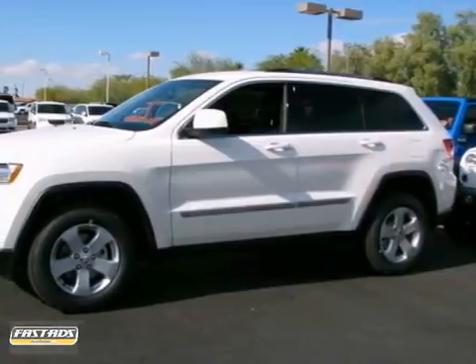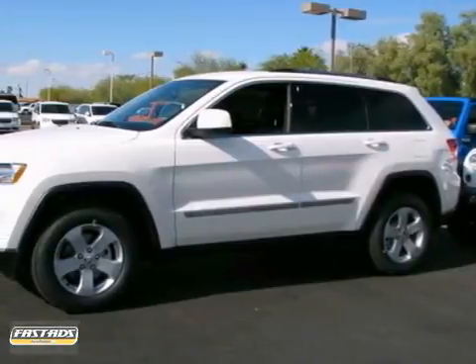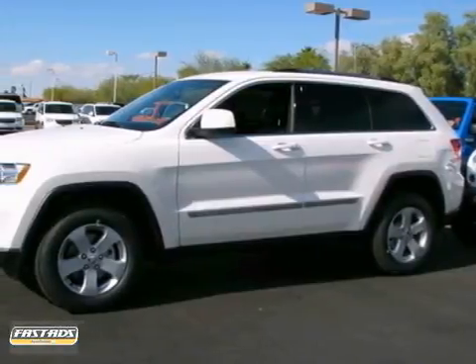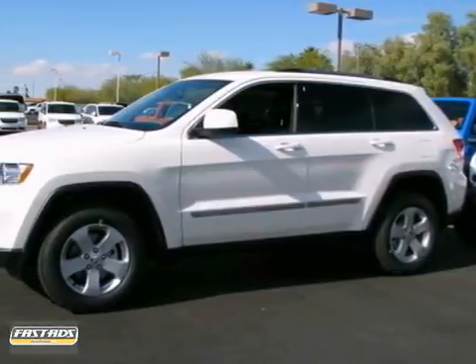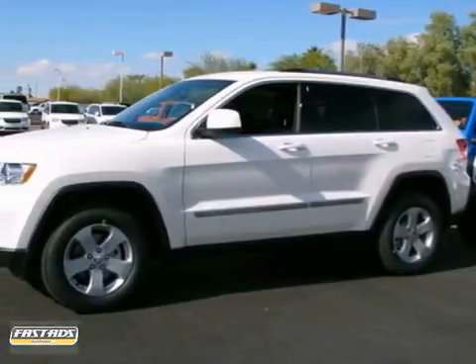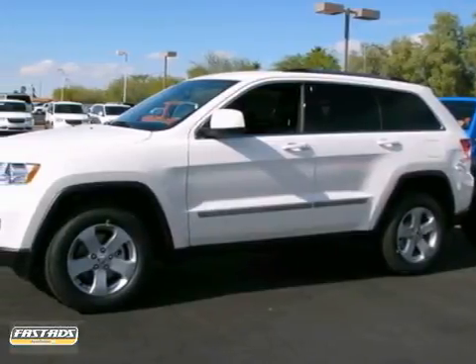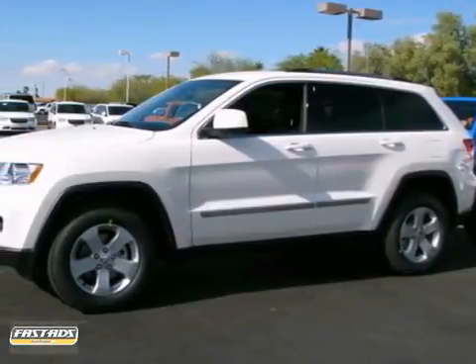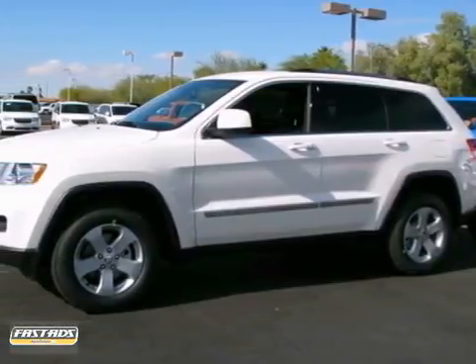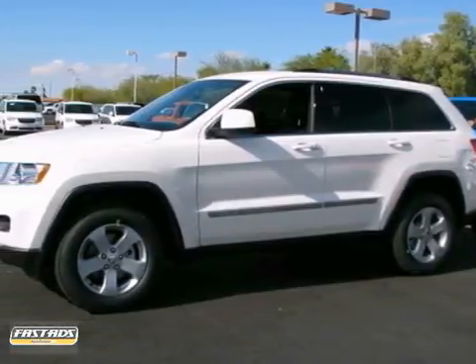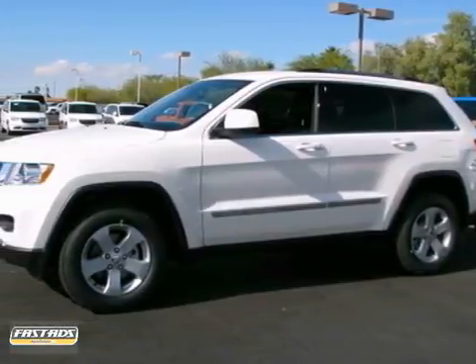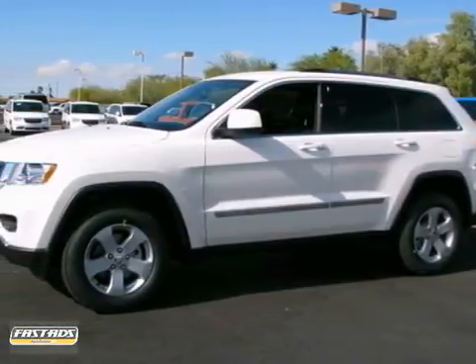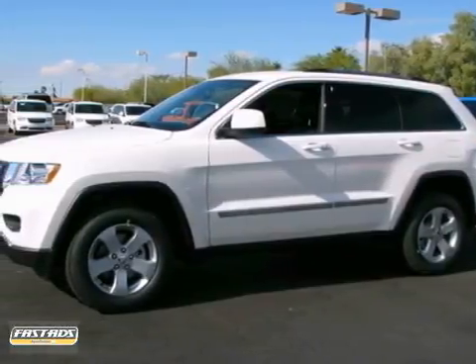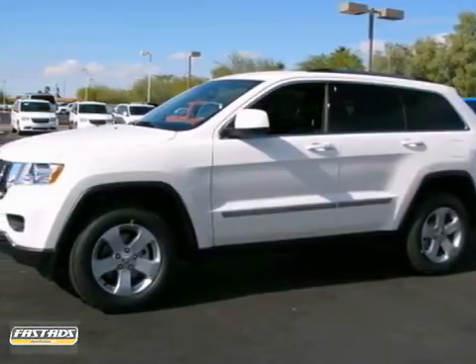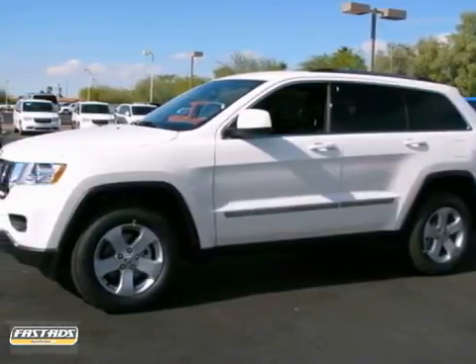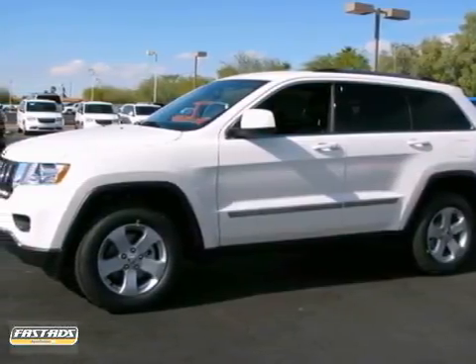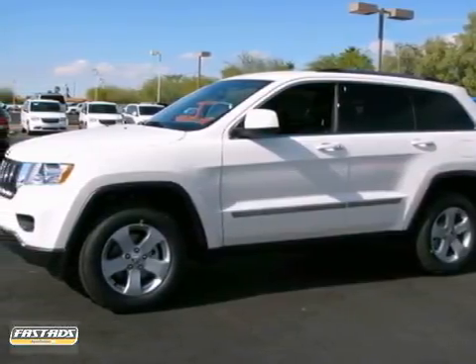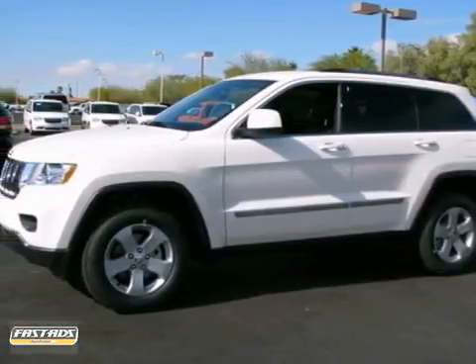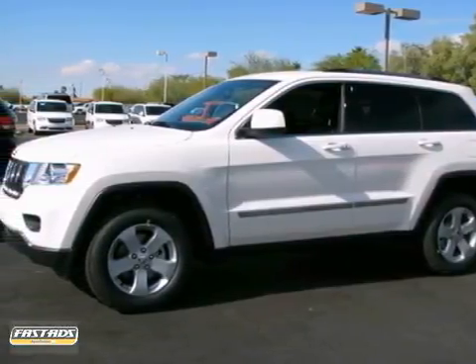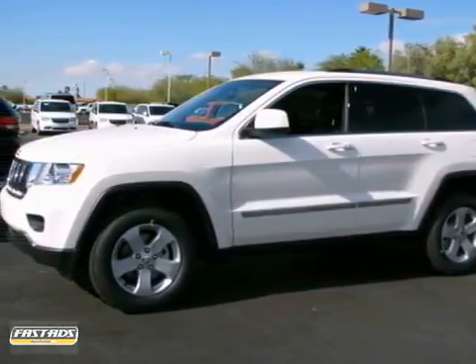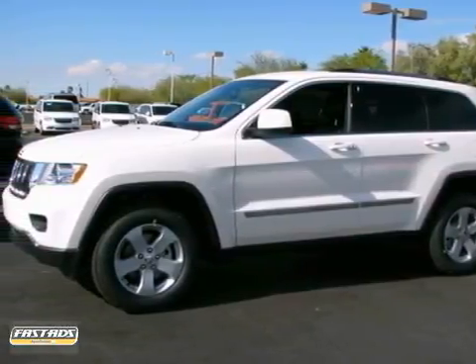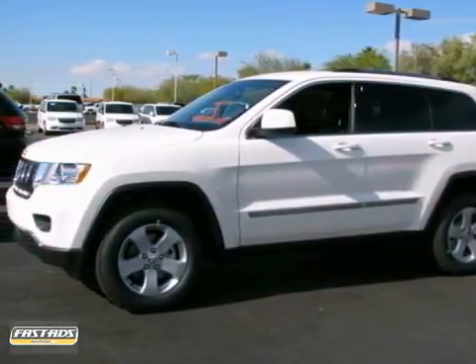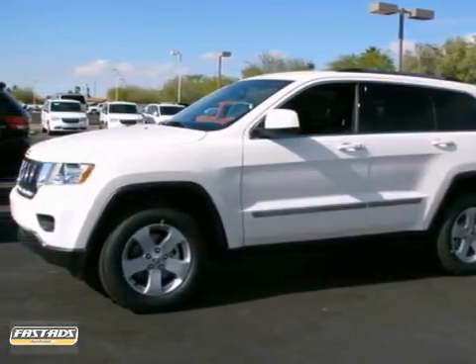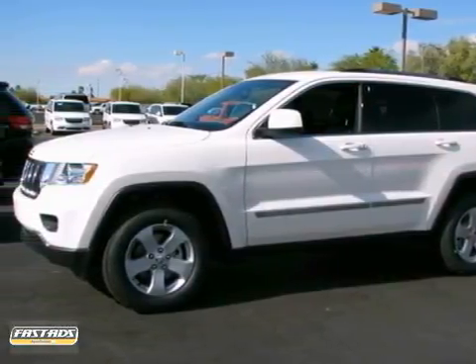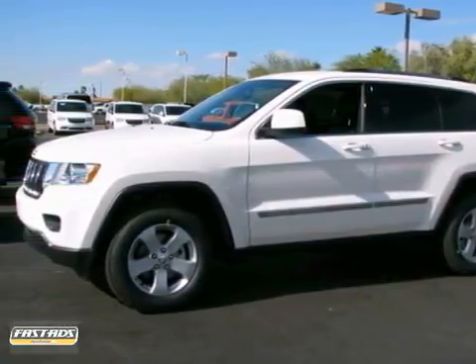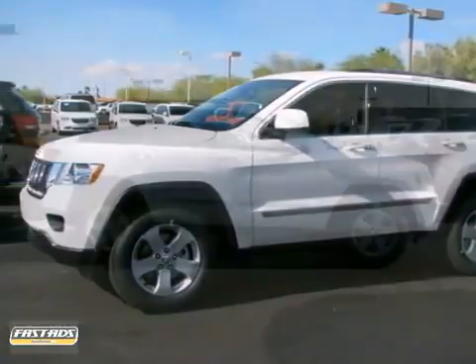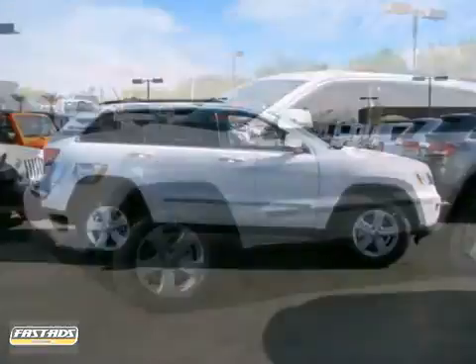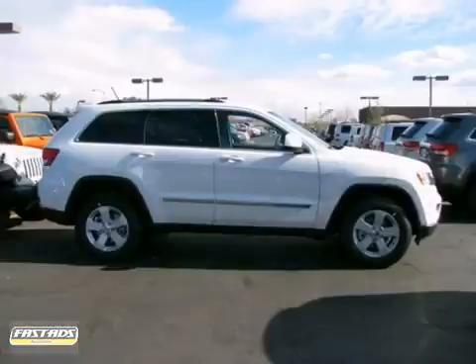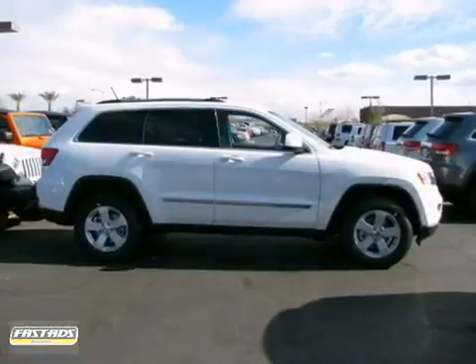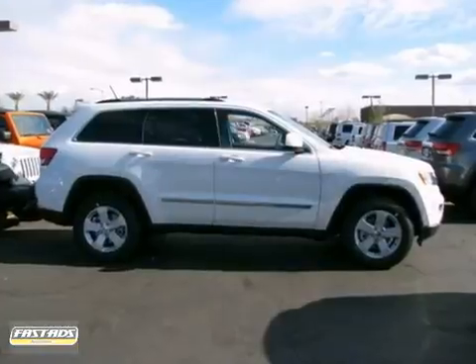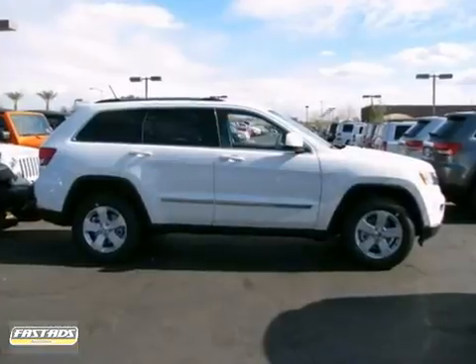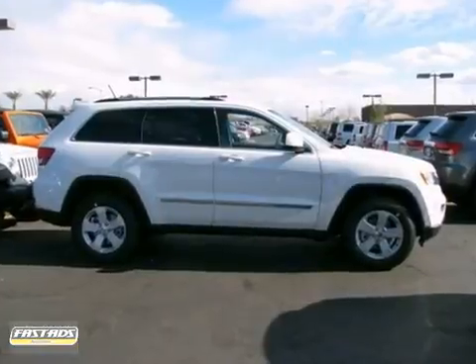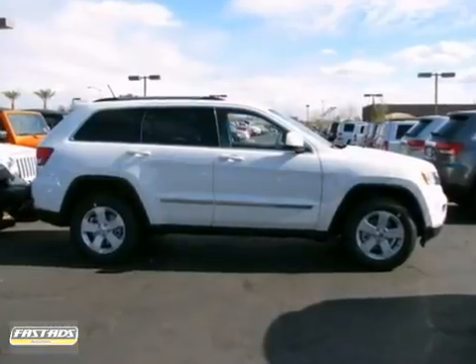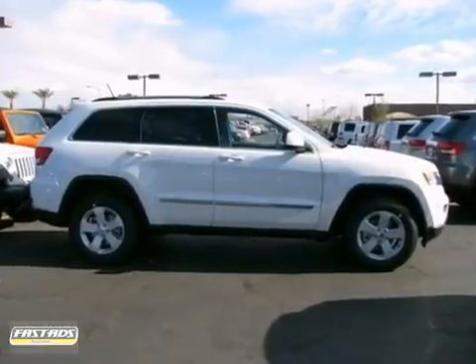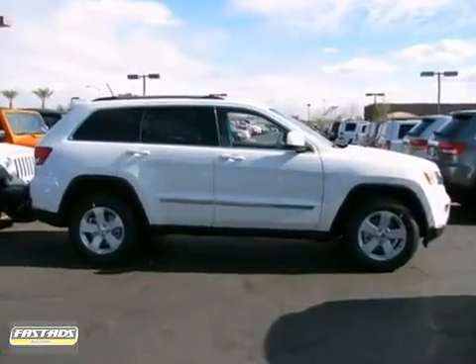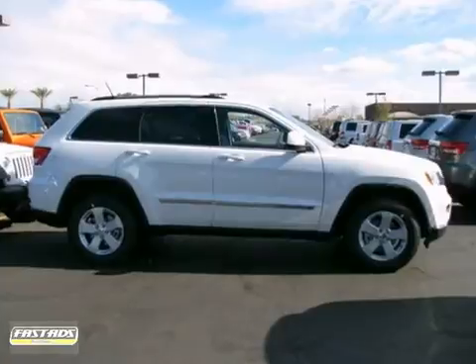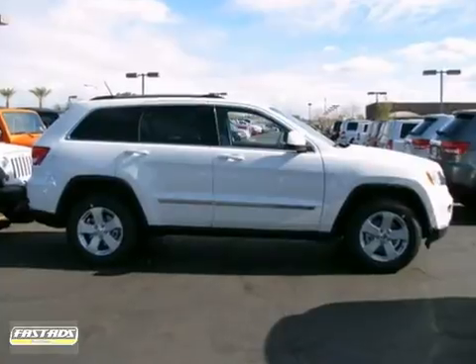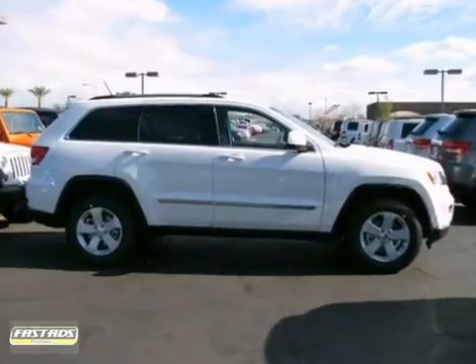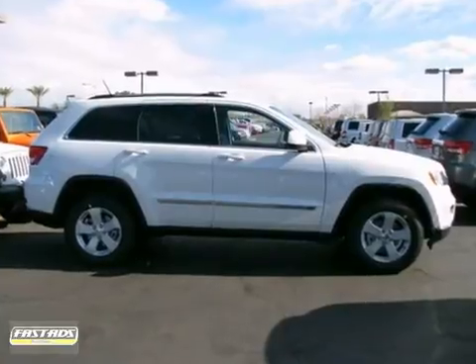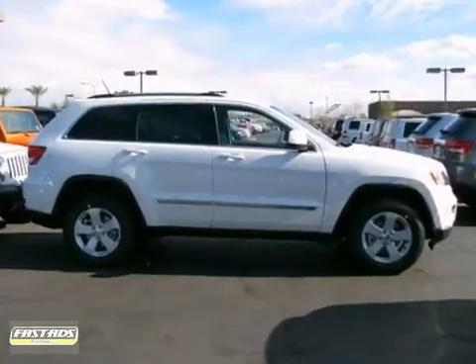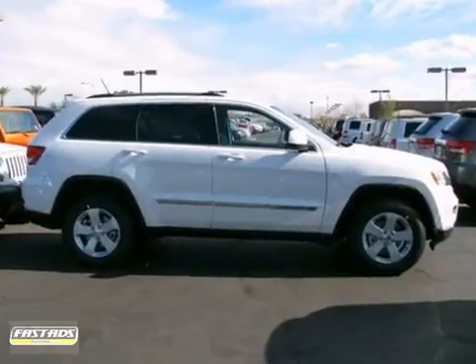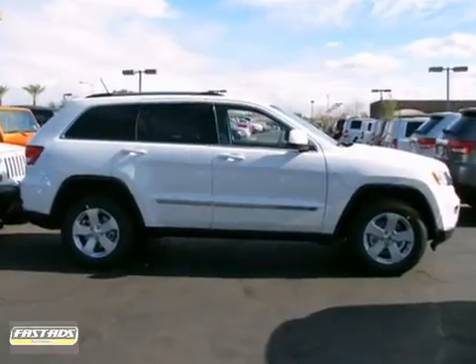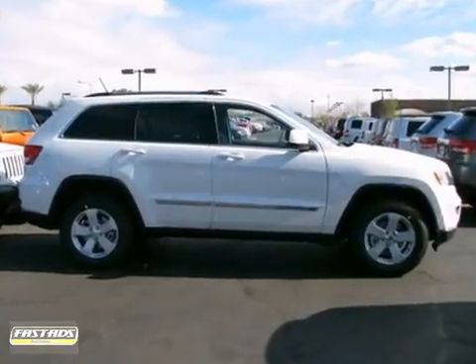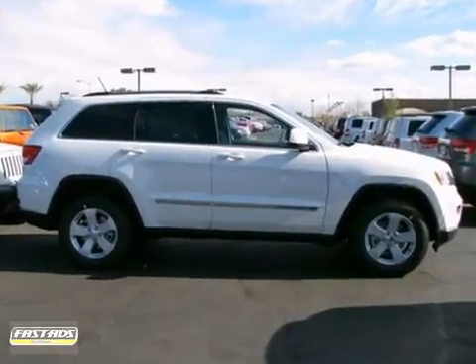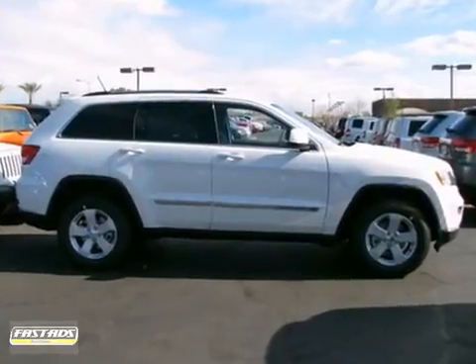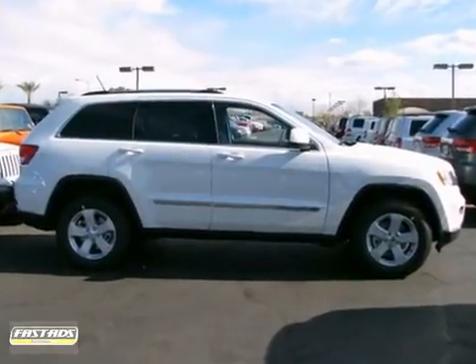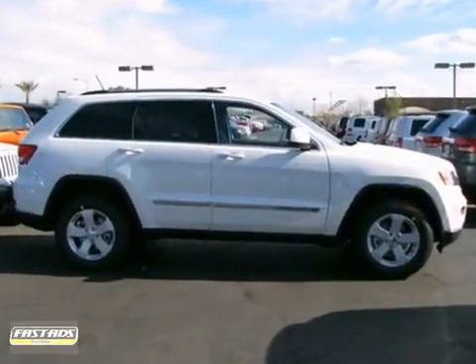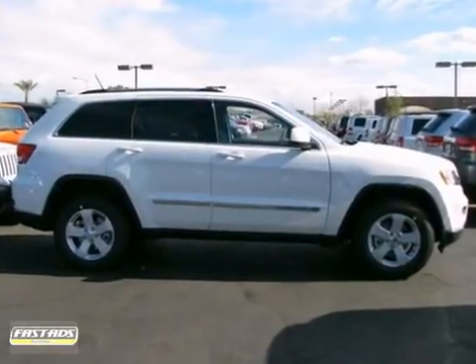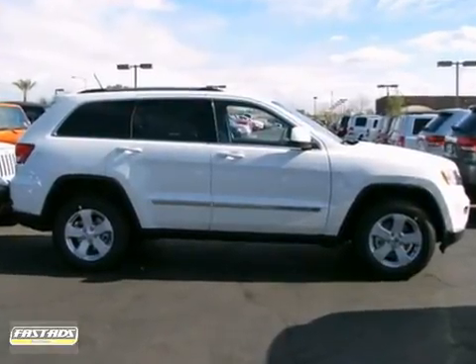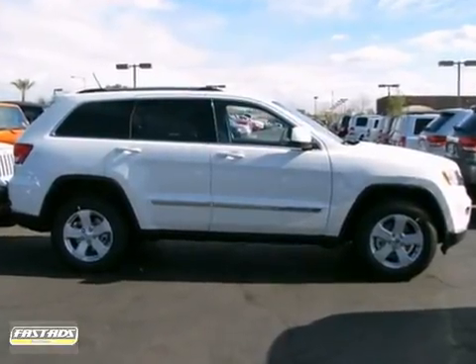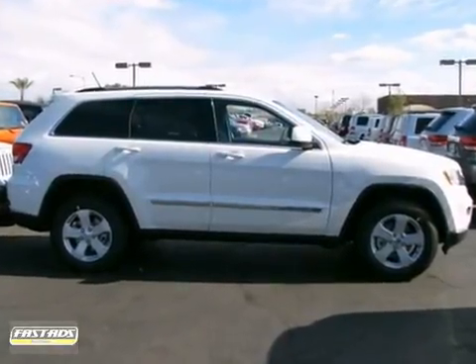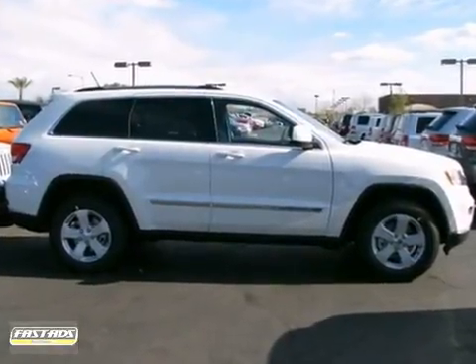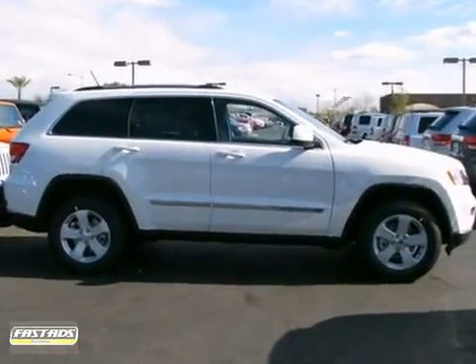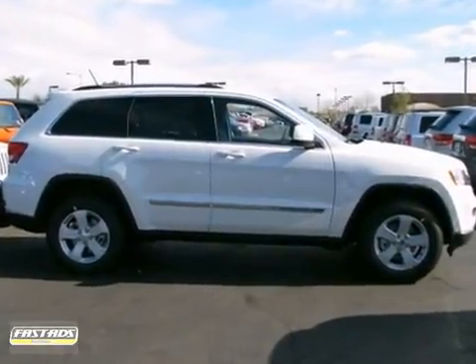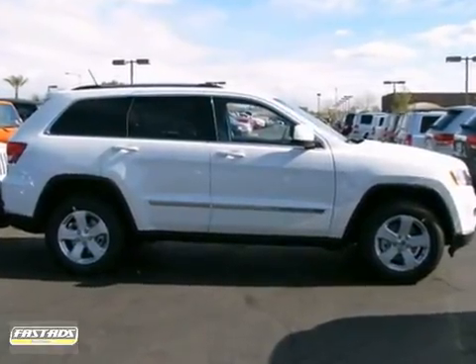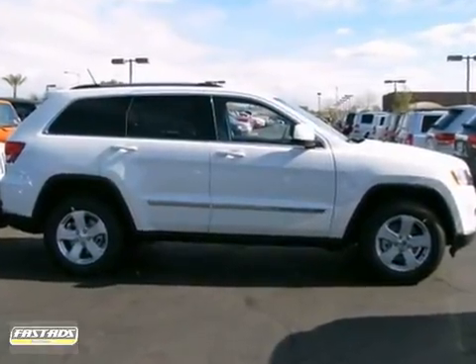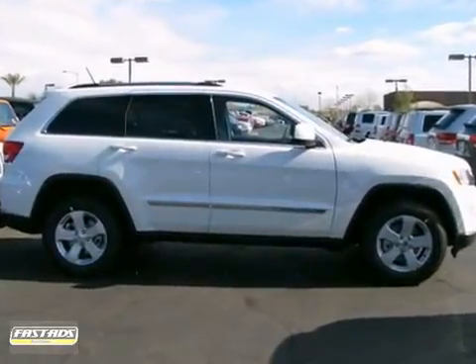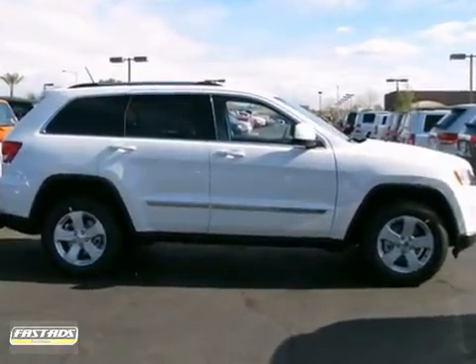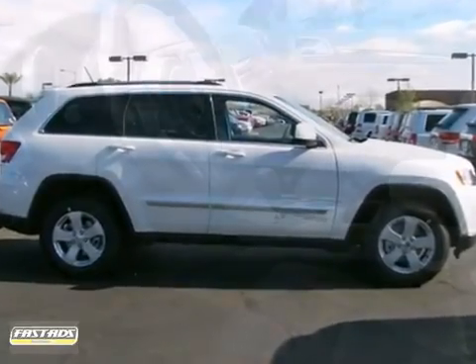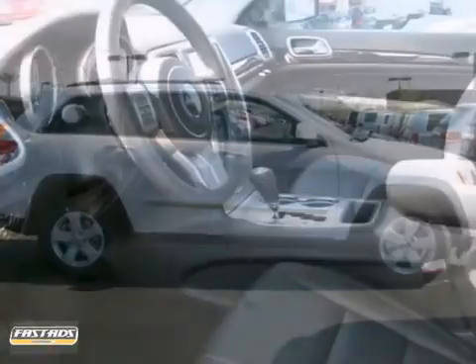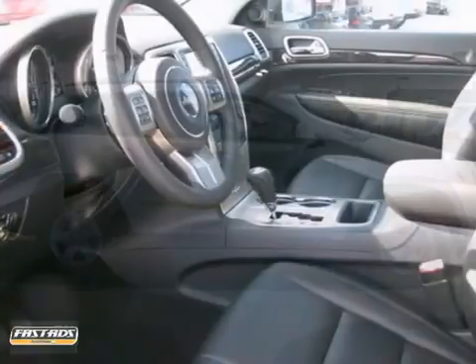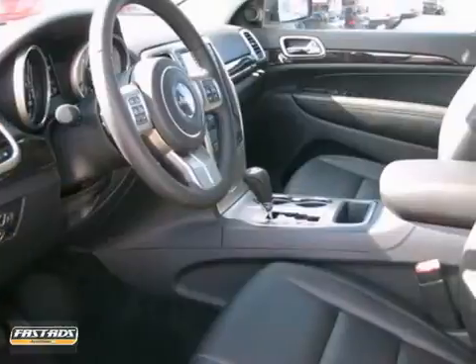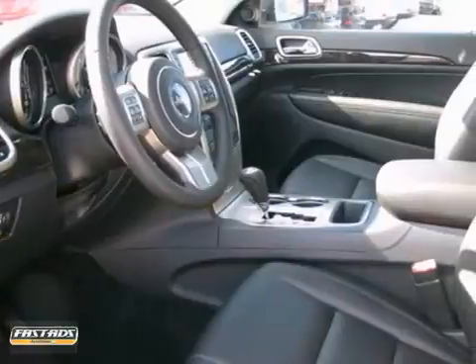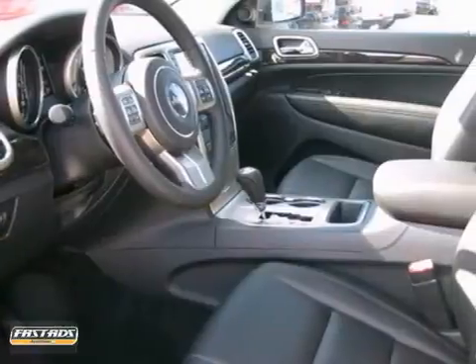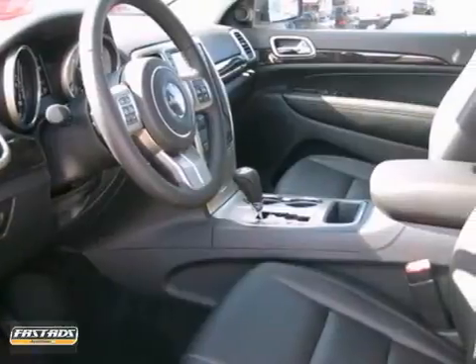Here's a 2012 Jeep Grand Cherokee. This is the SUV for you if you want power, looks, and all-around performance.